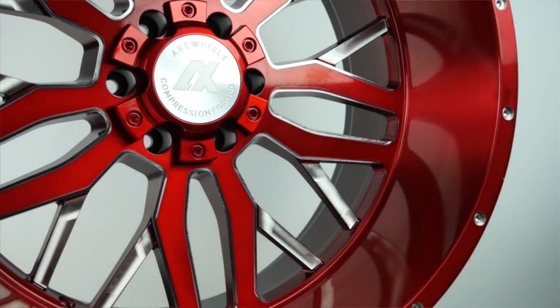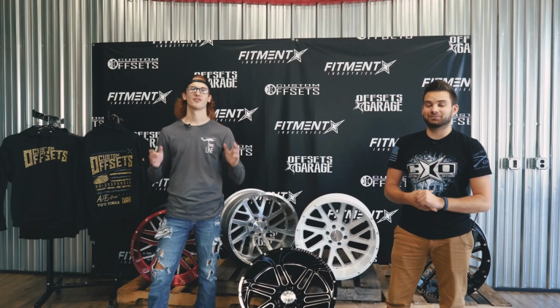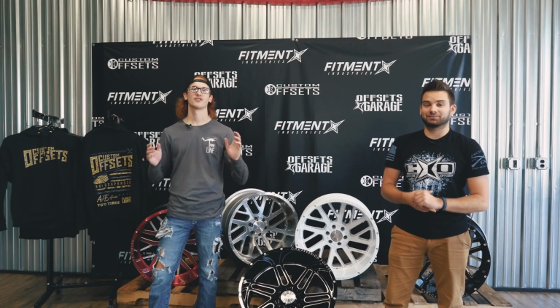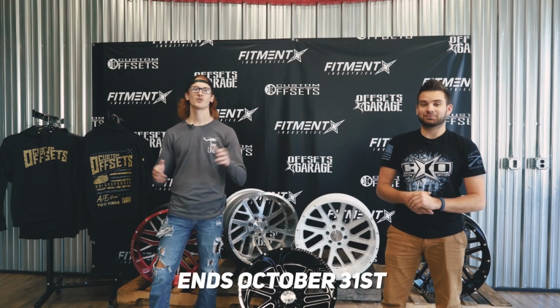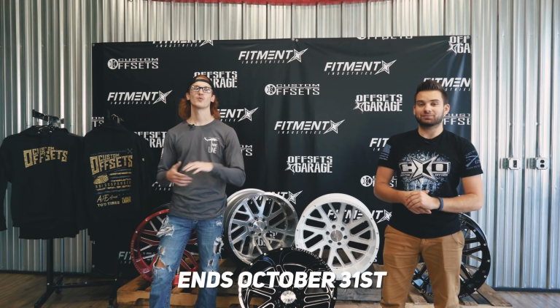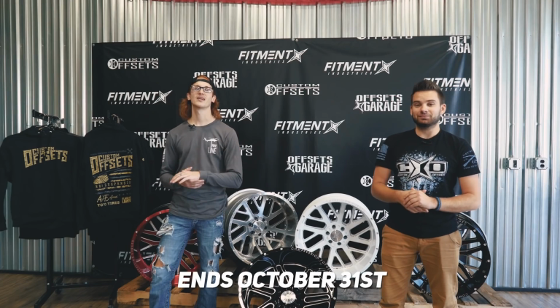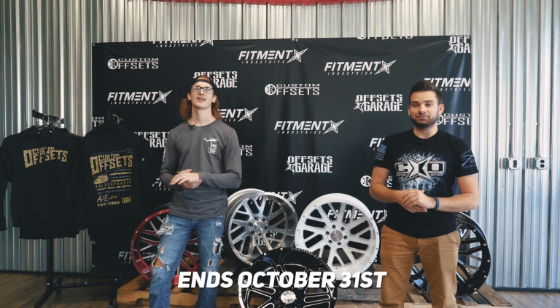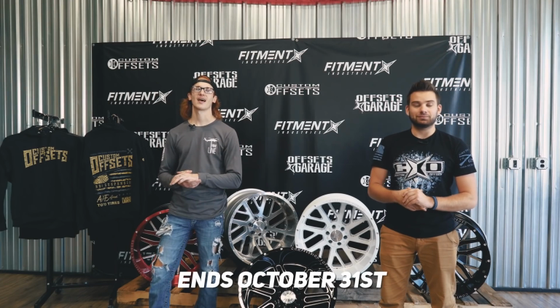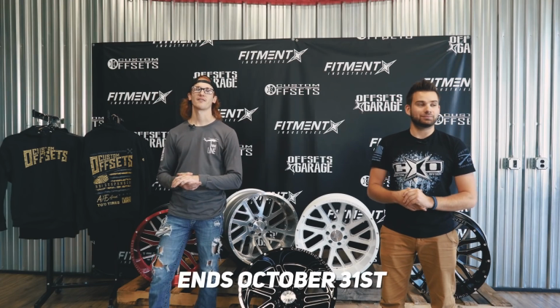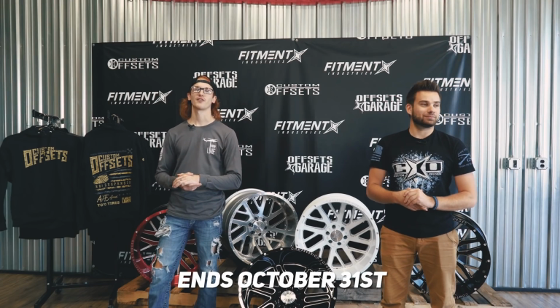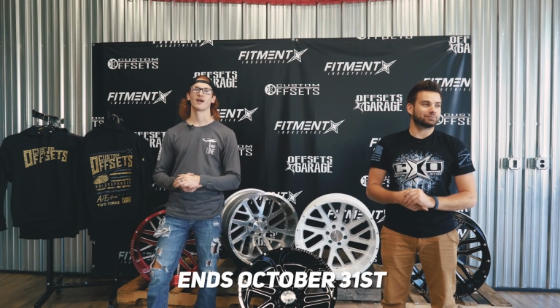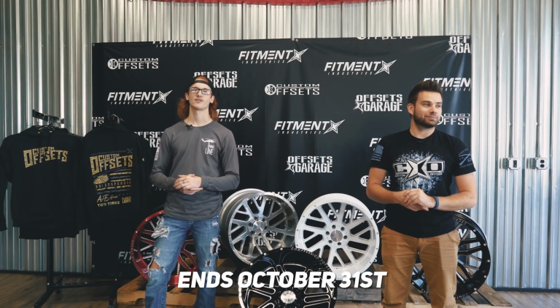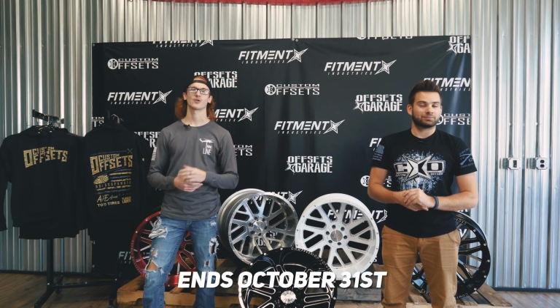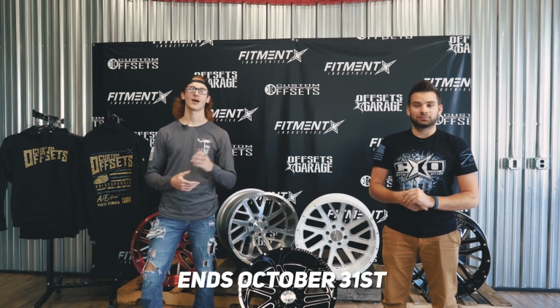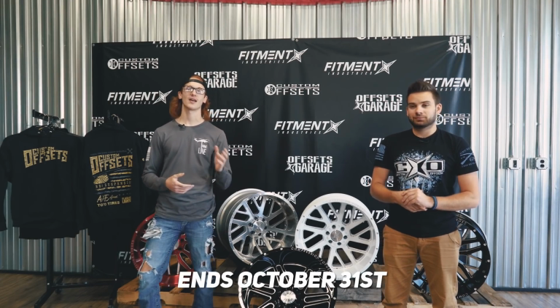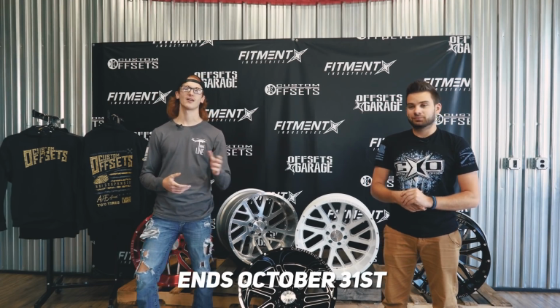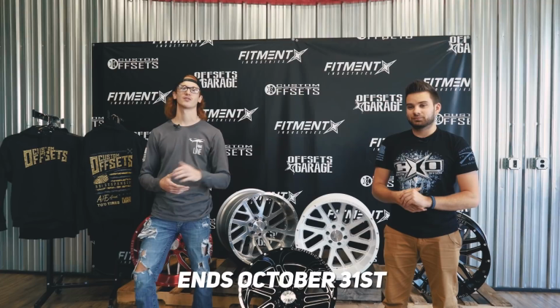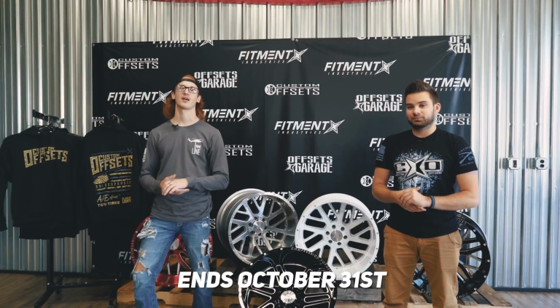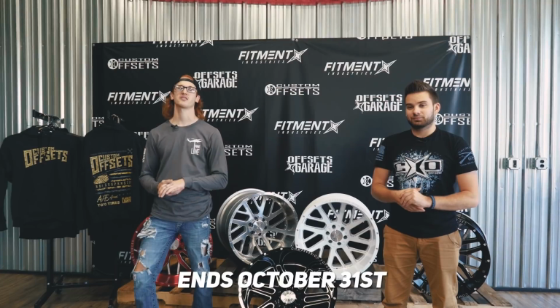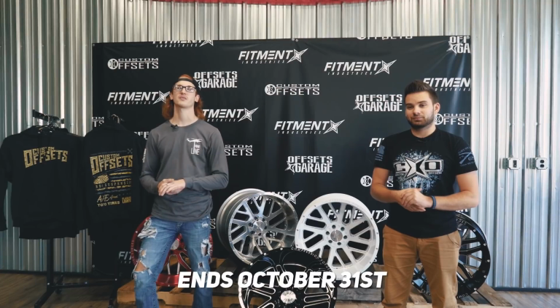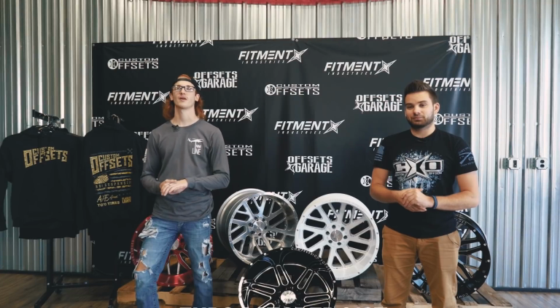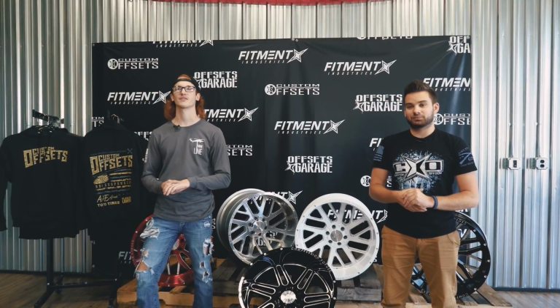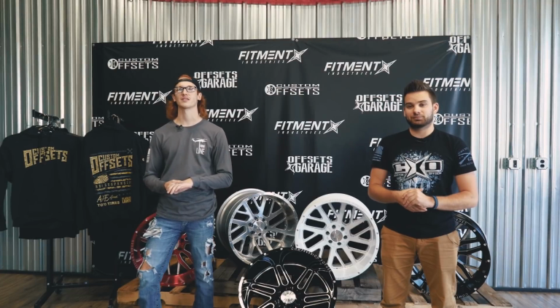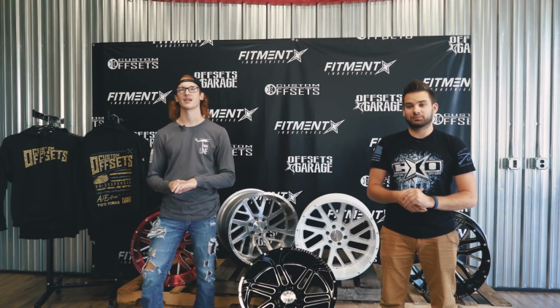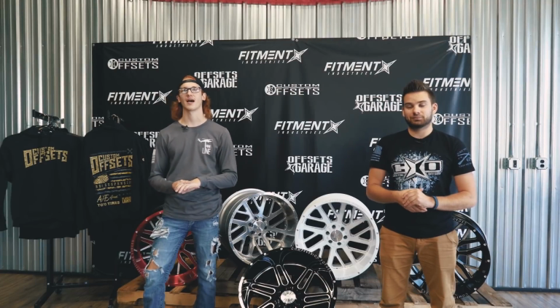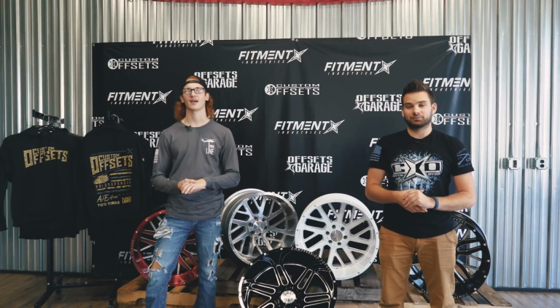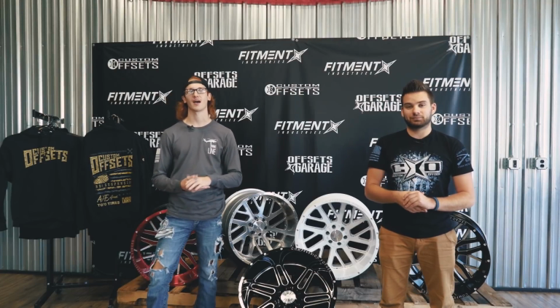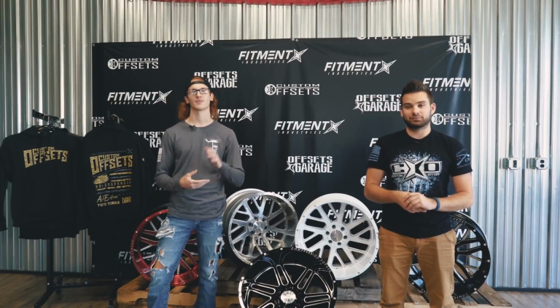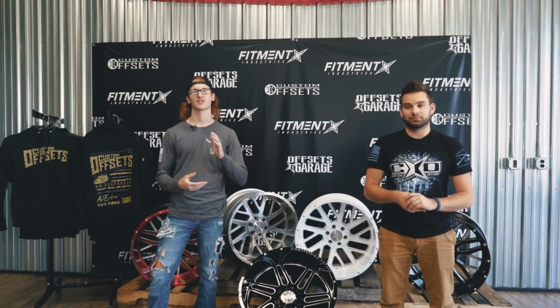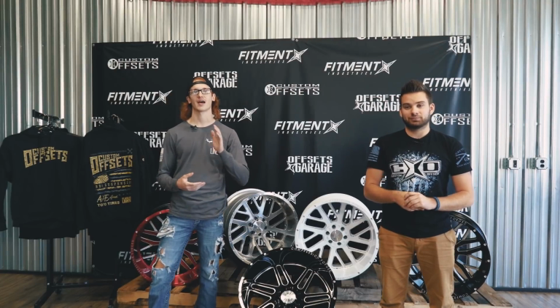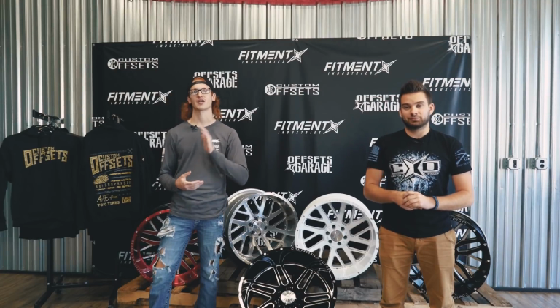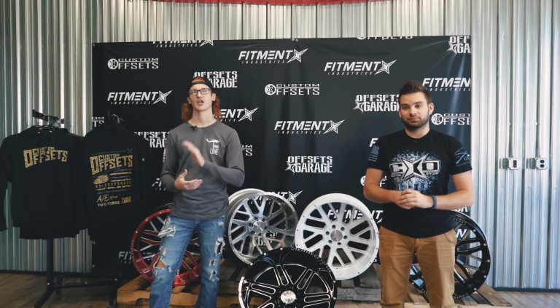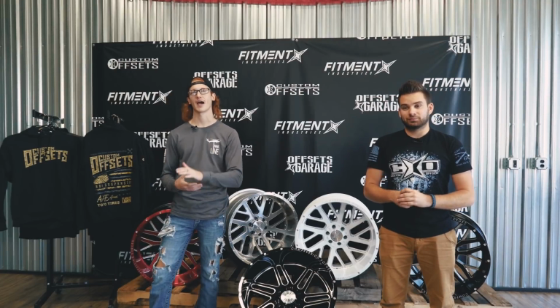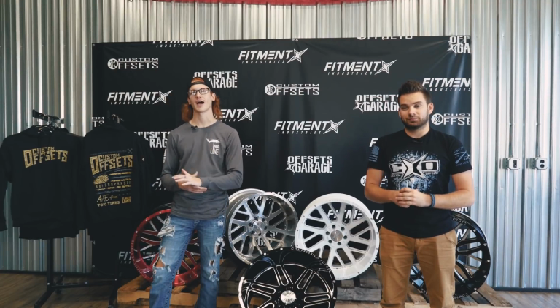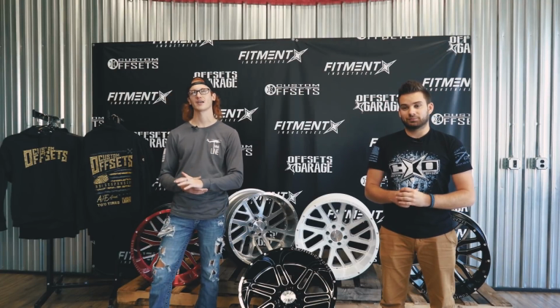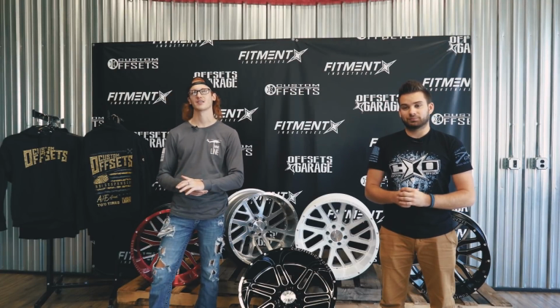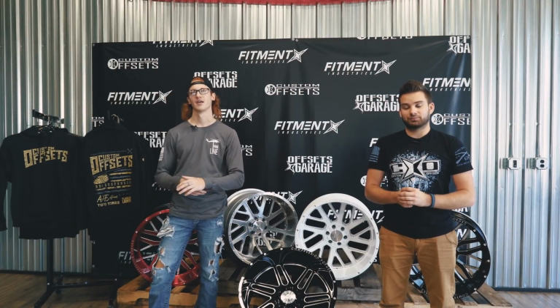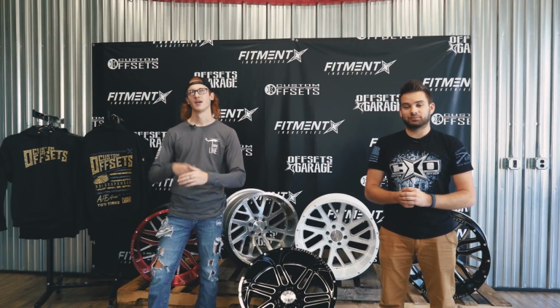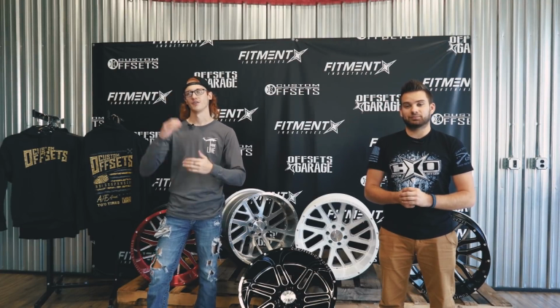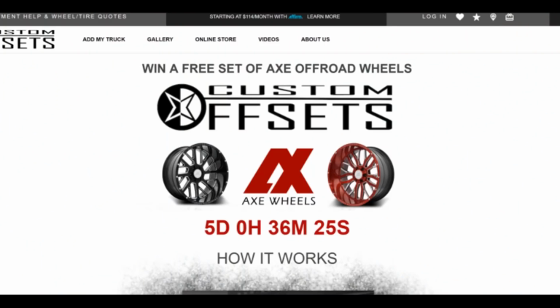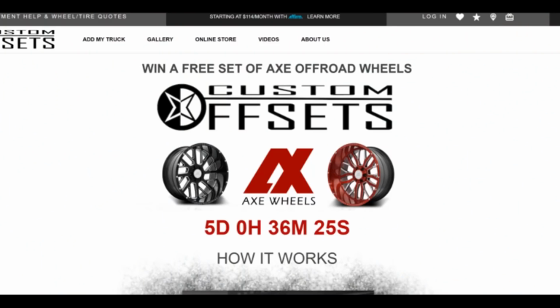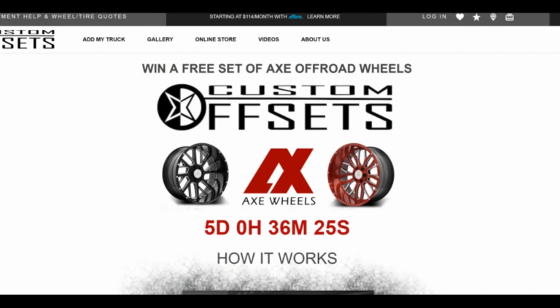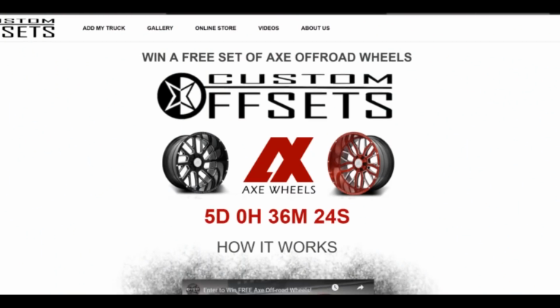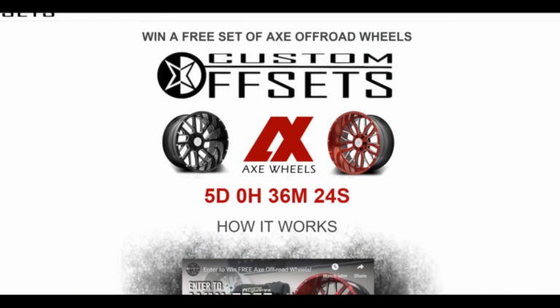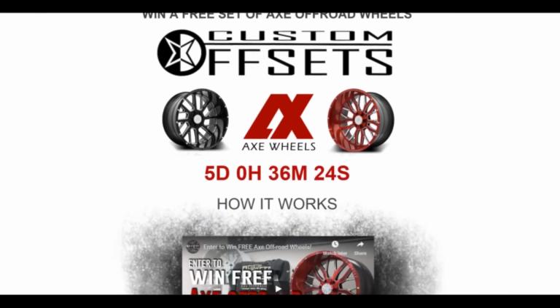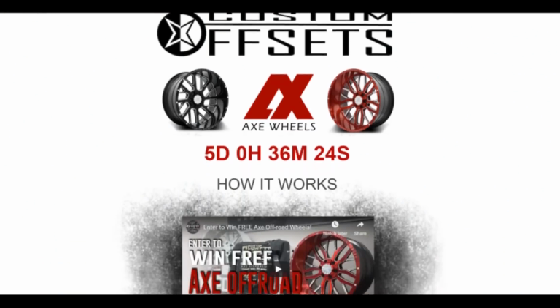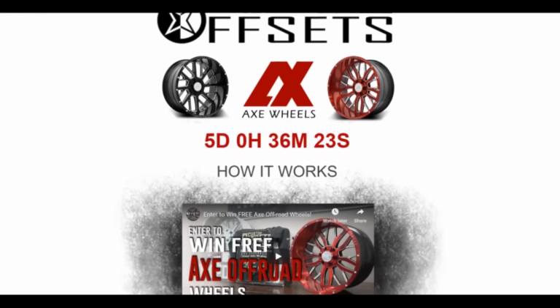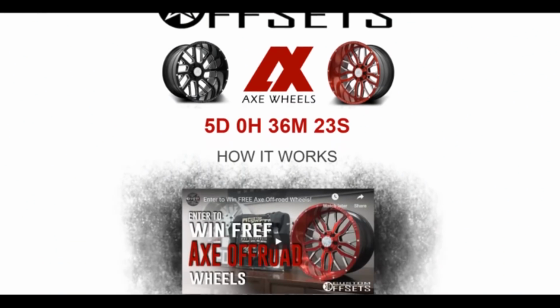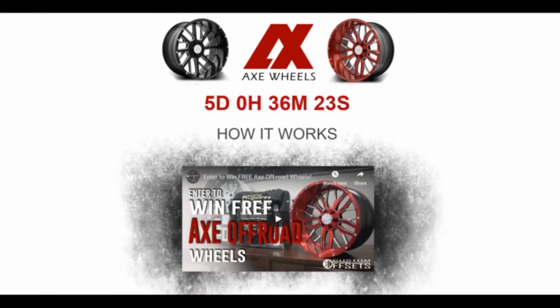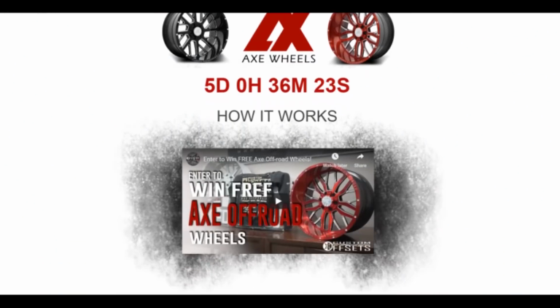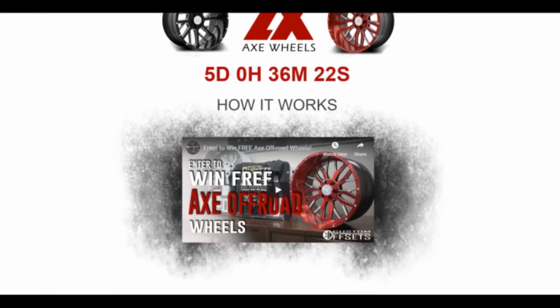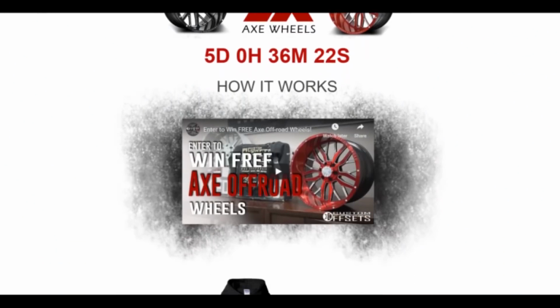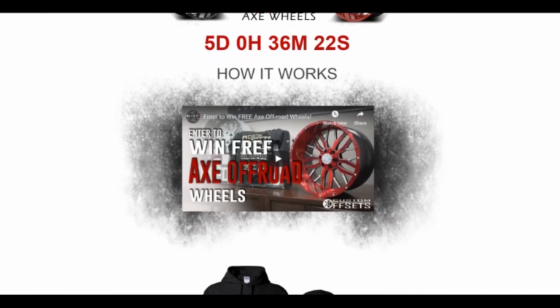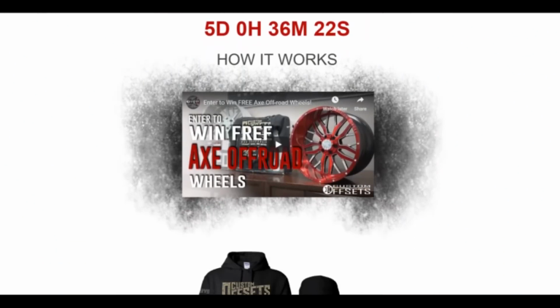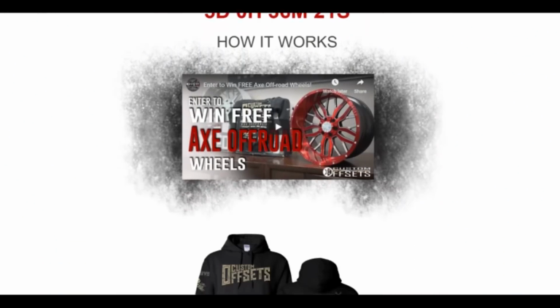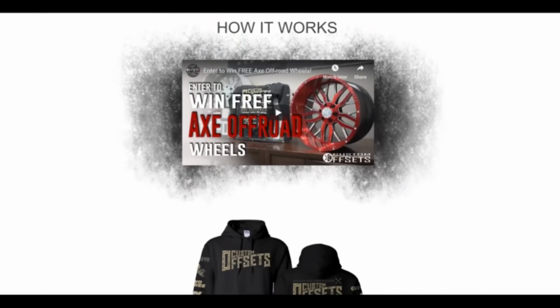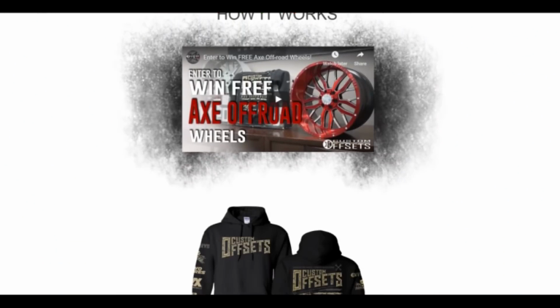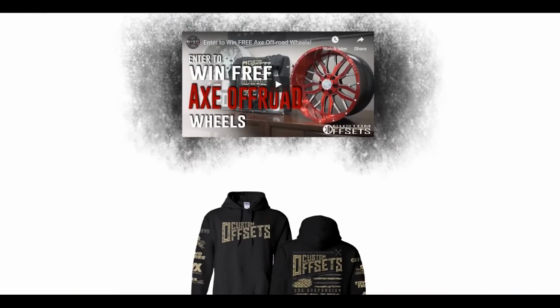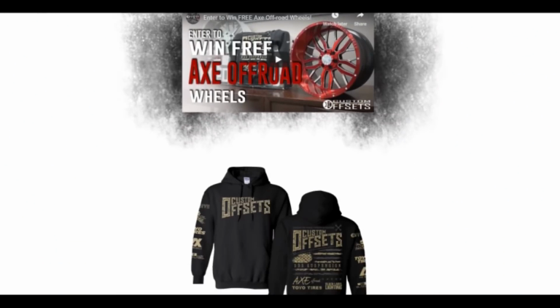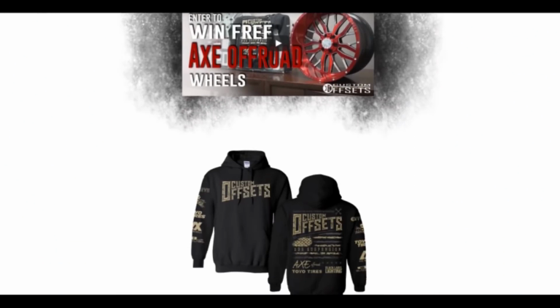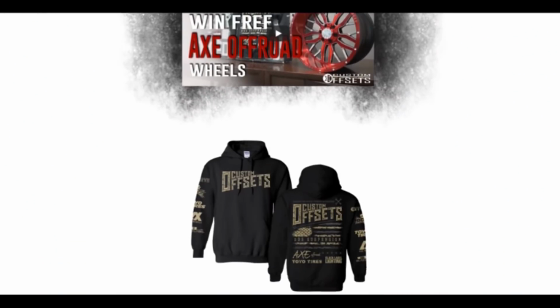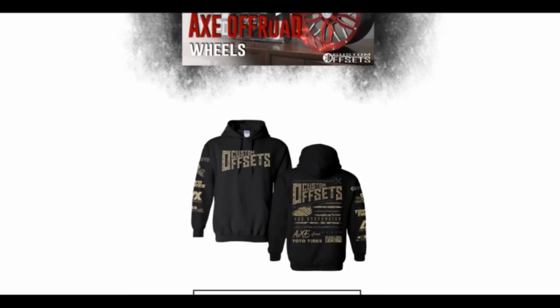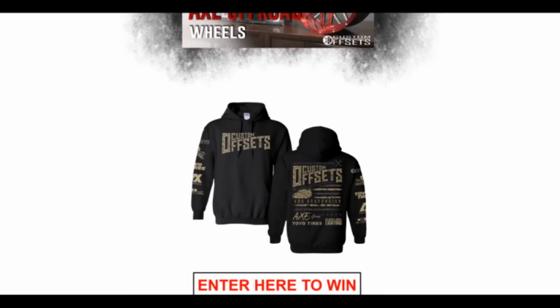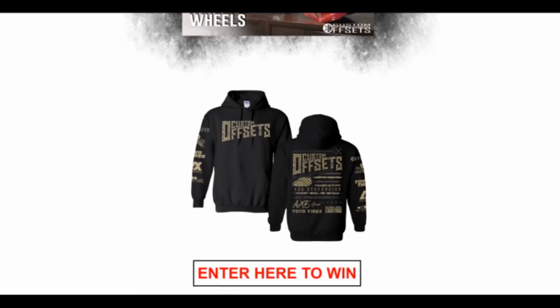There is a week and a half left, so head on out to customoffsets.com/axe — you'll see our landing page there, and you can pick up a hoodie to get entered to win.